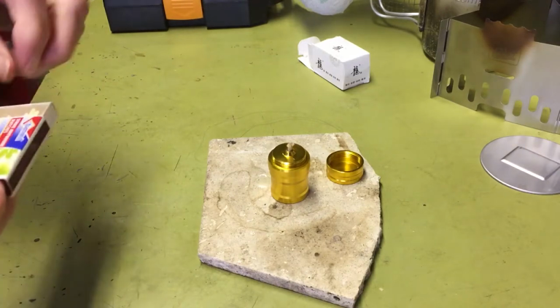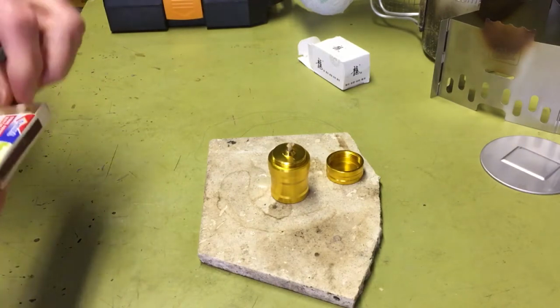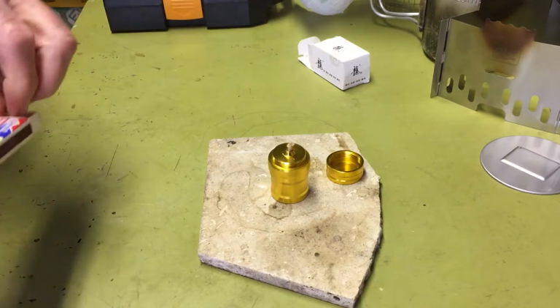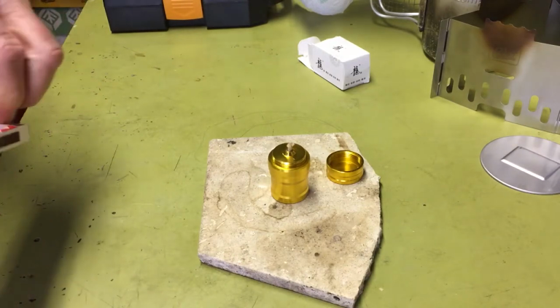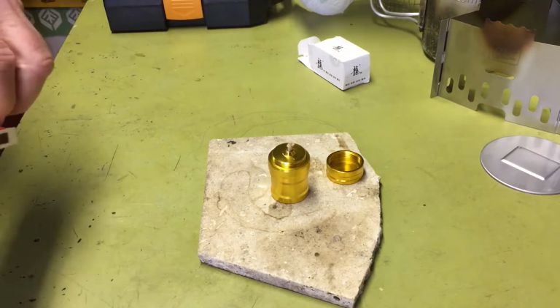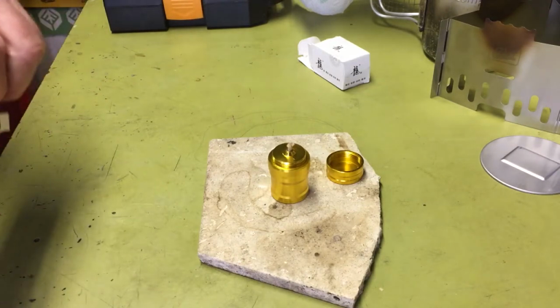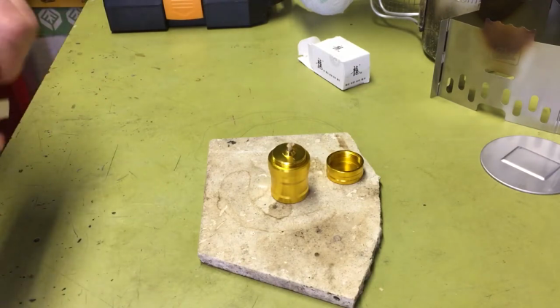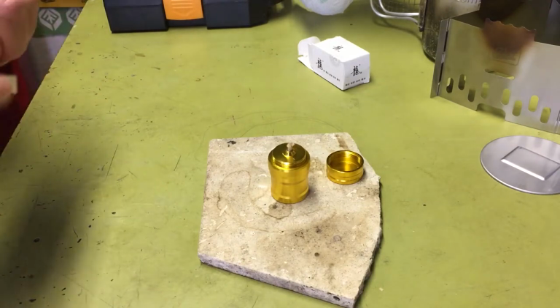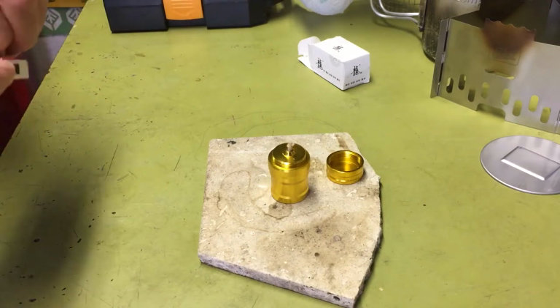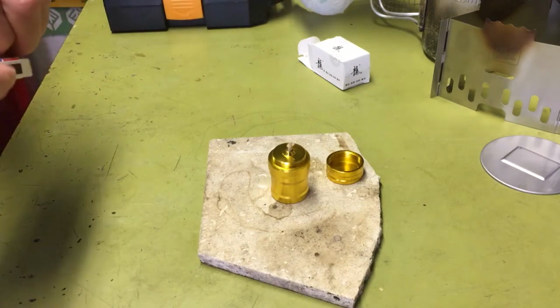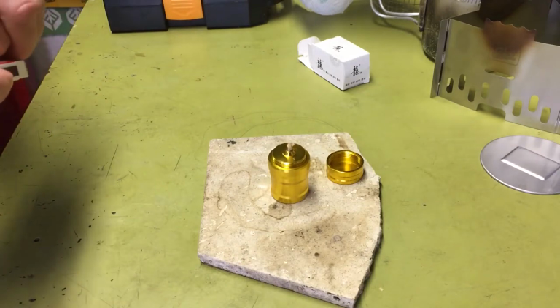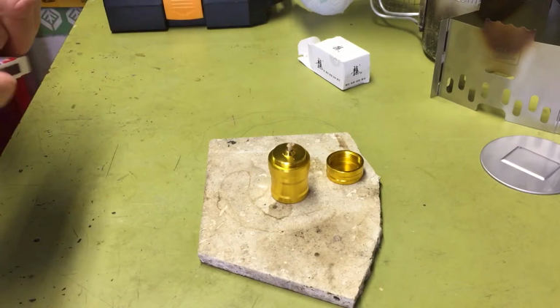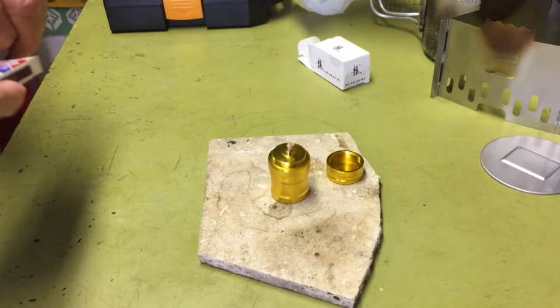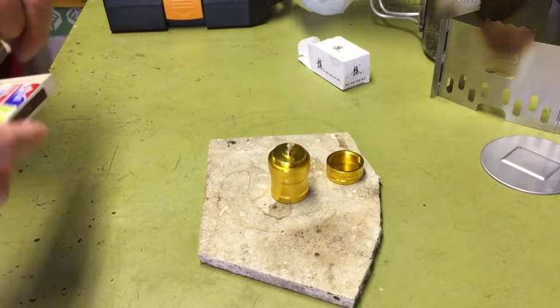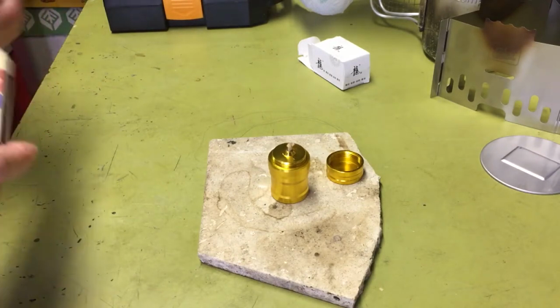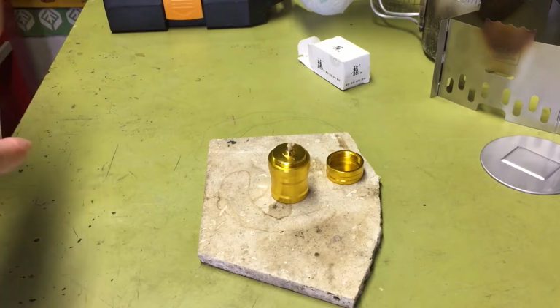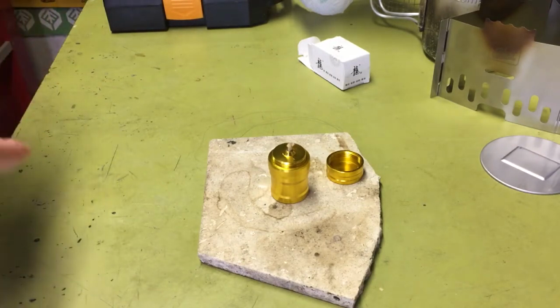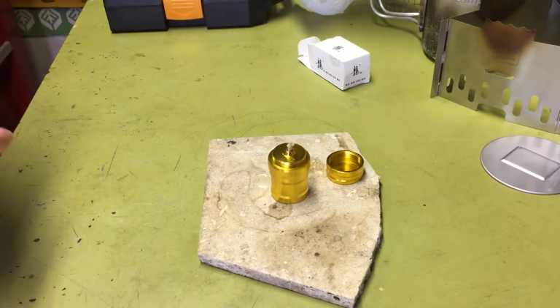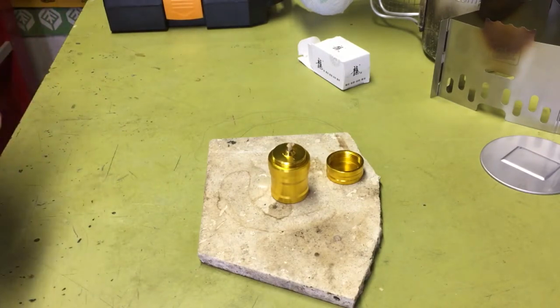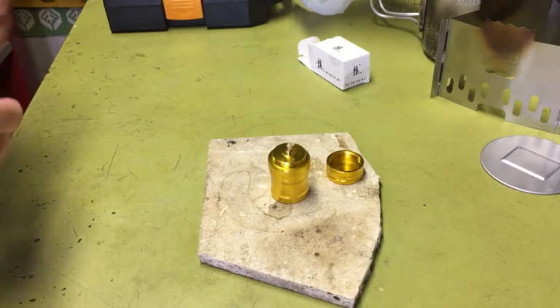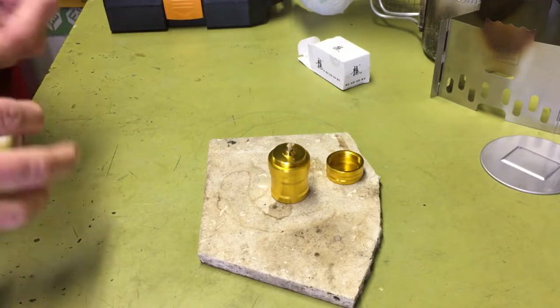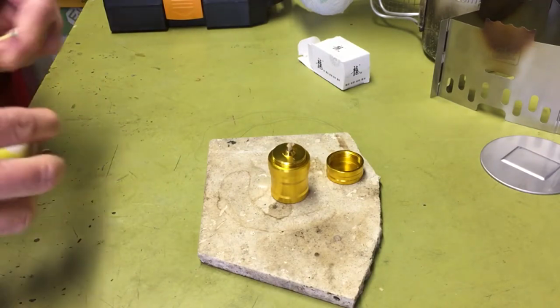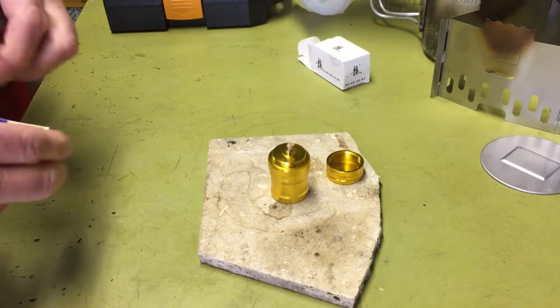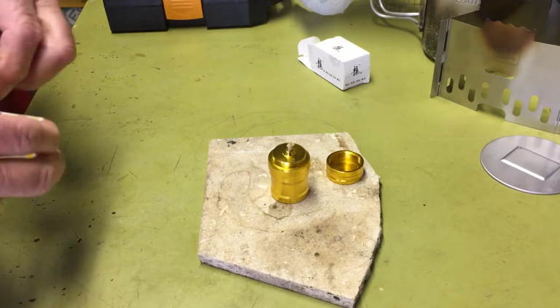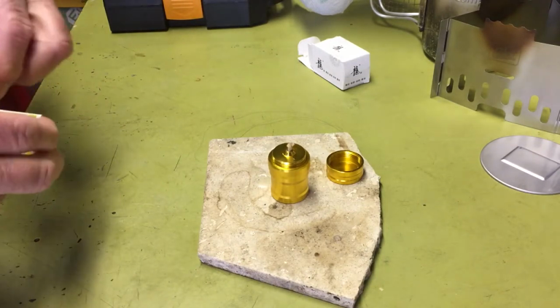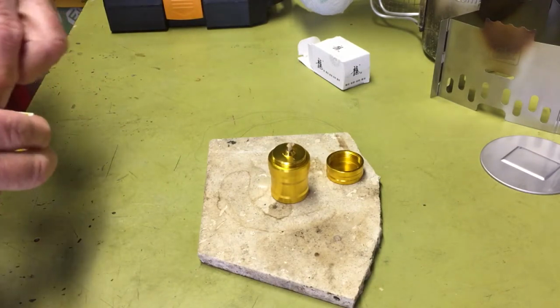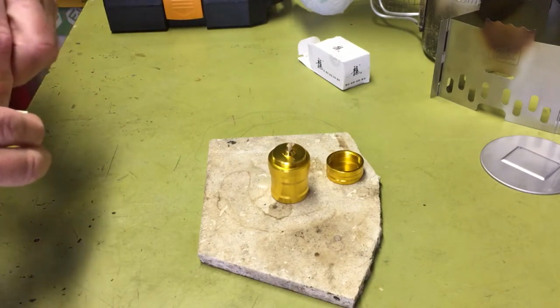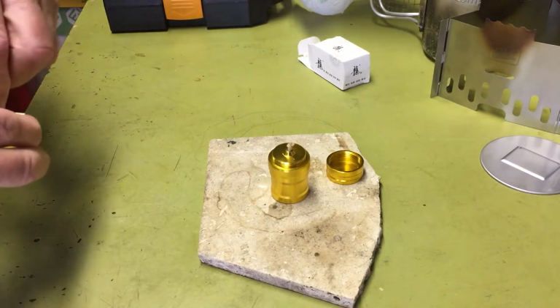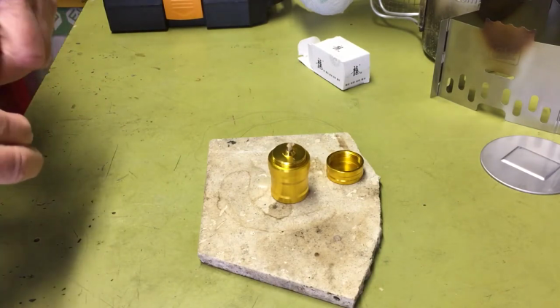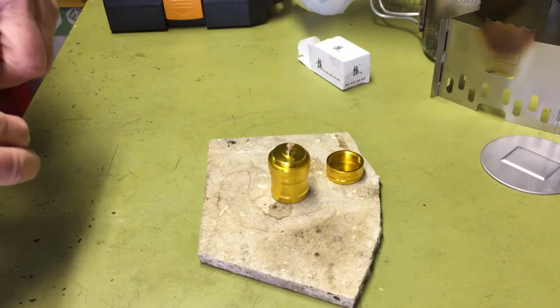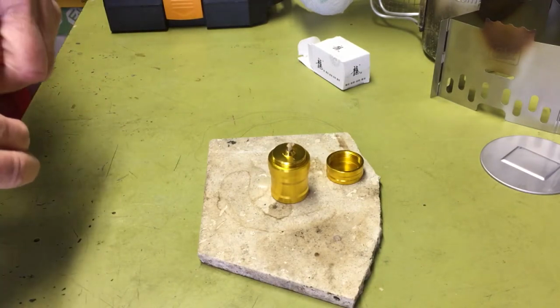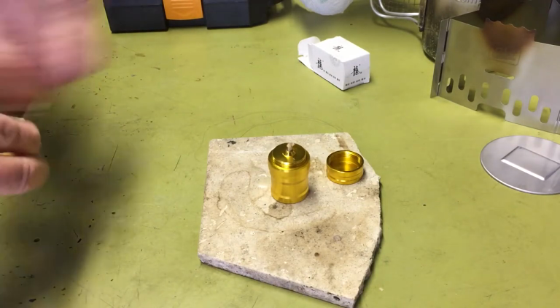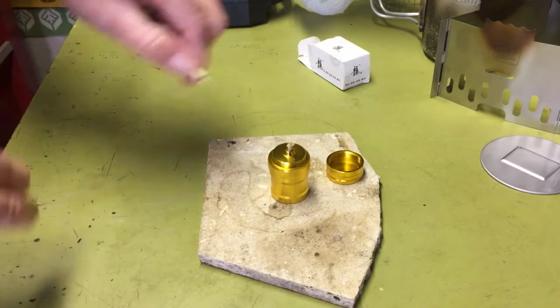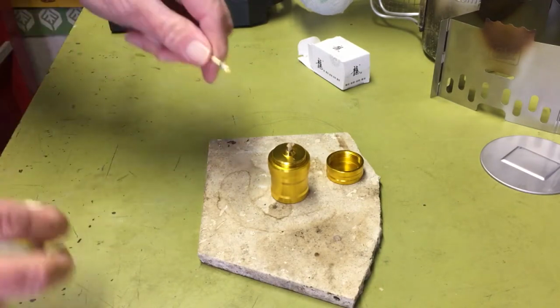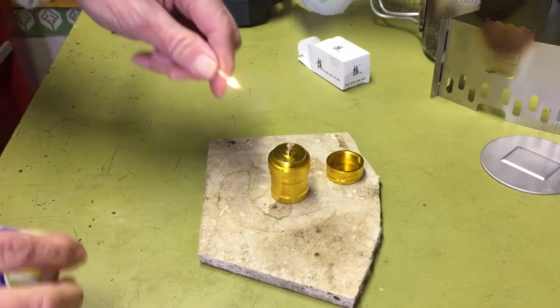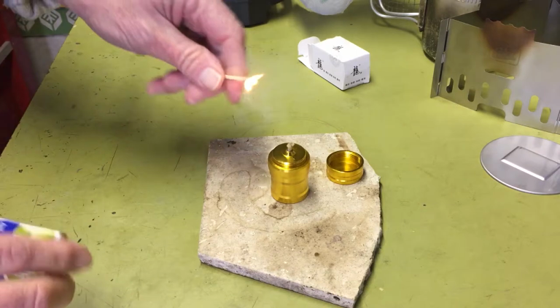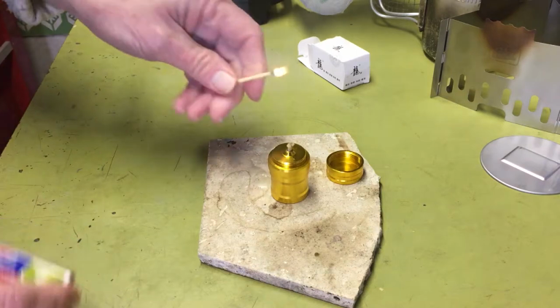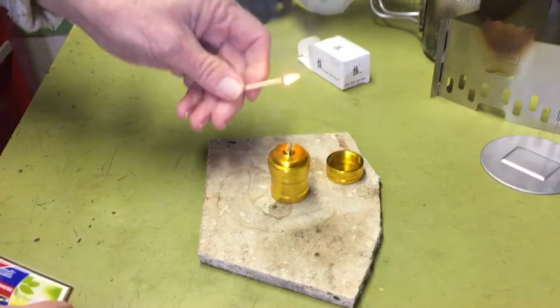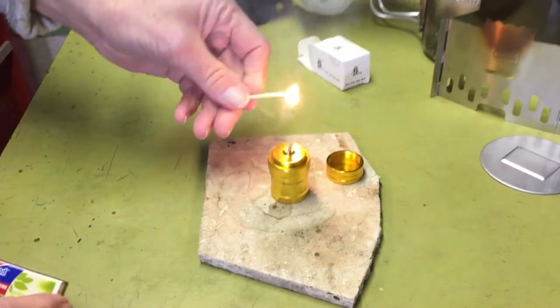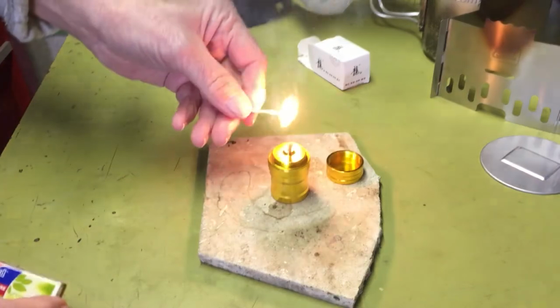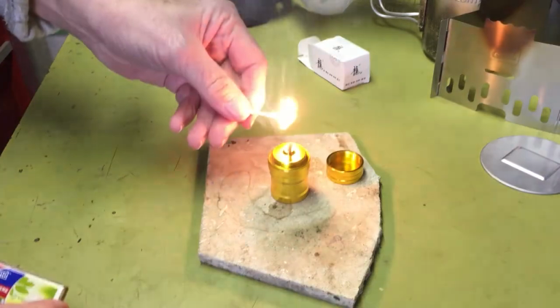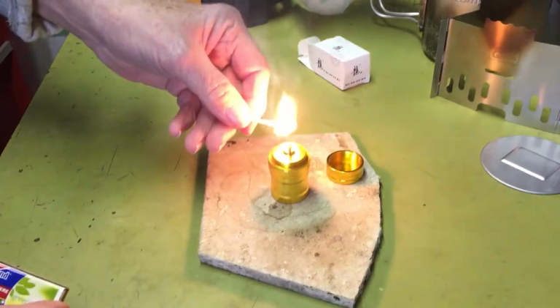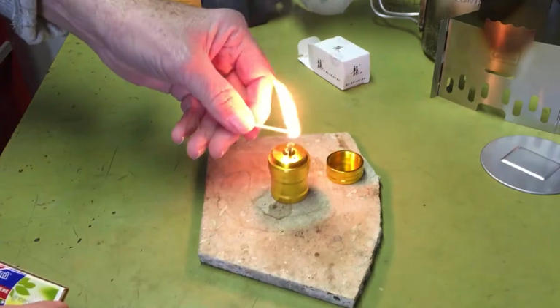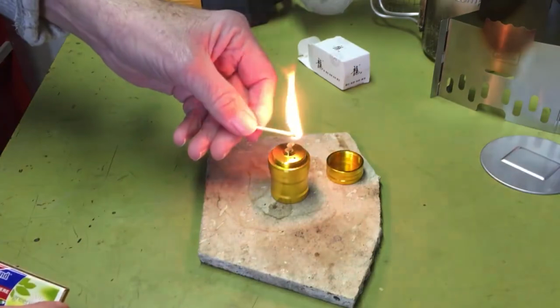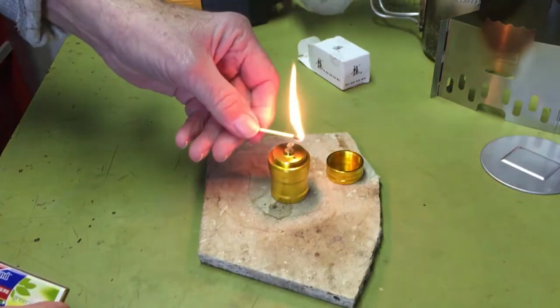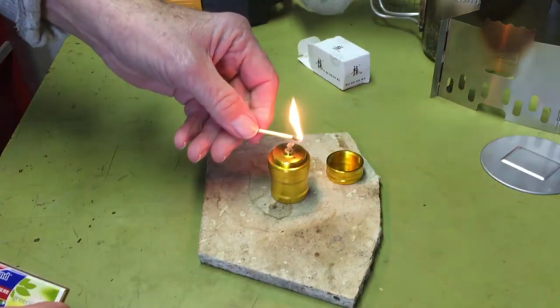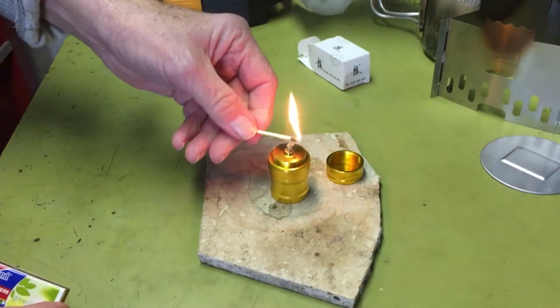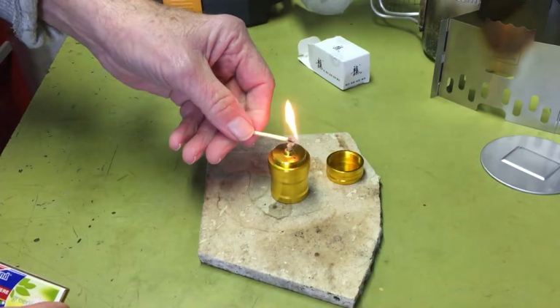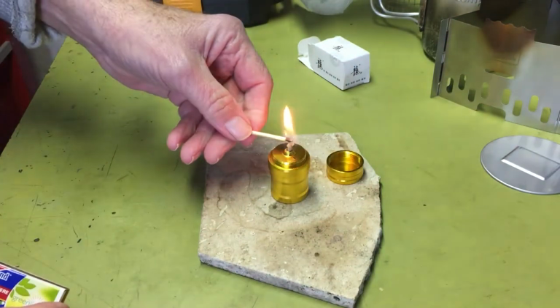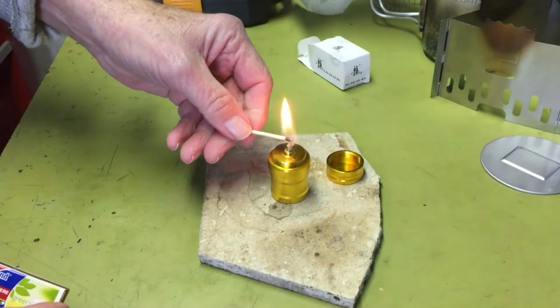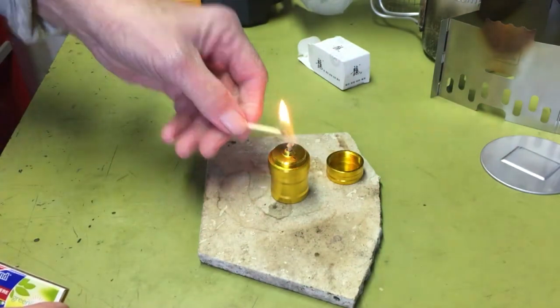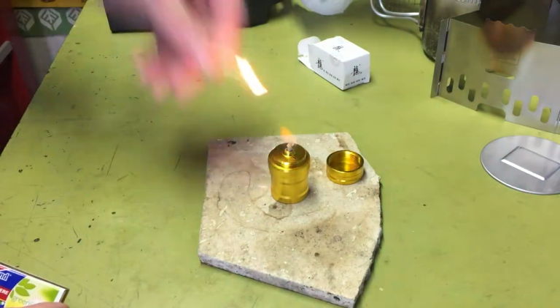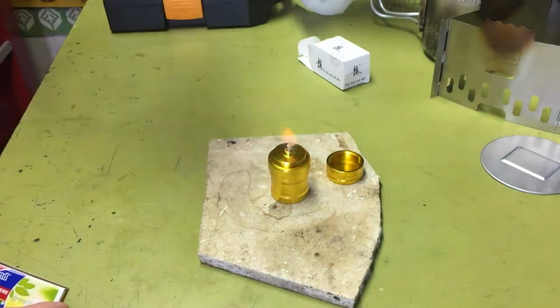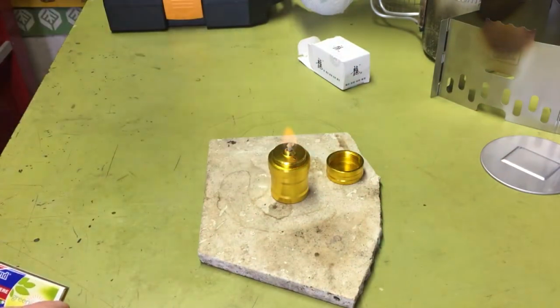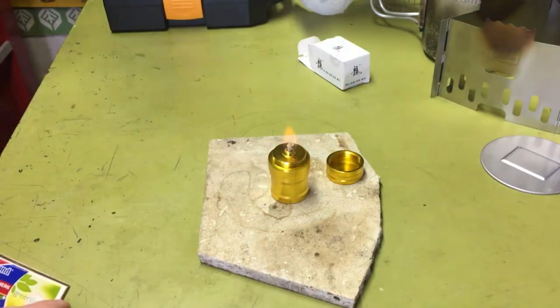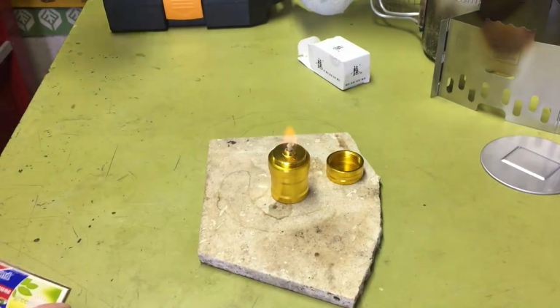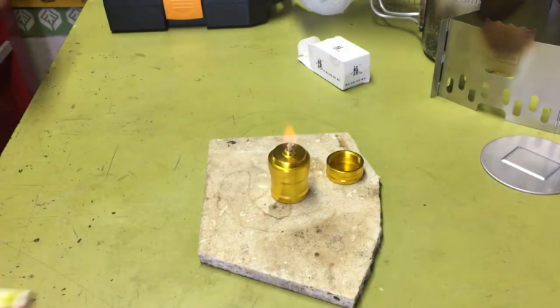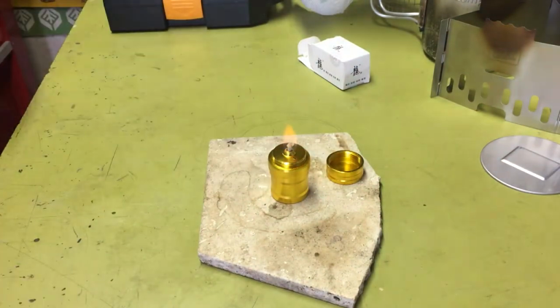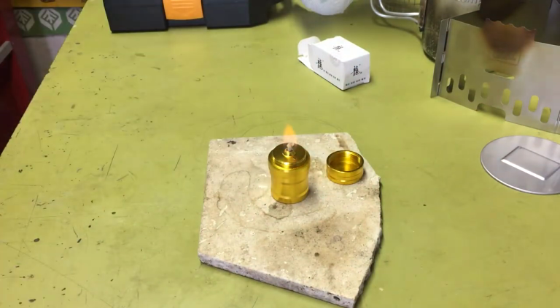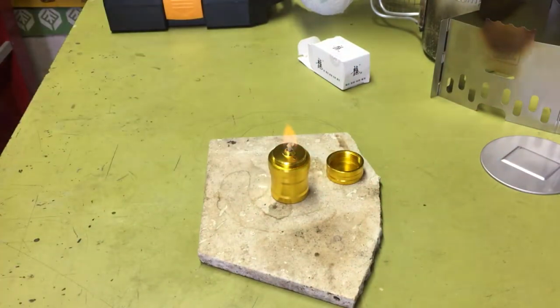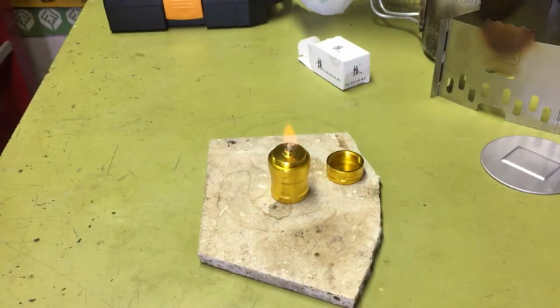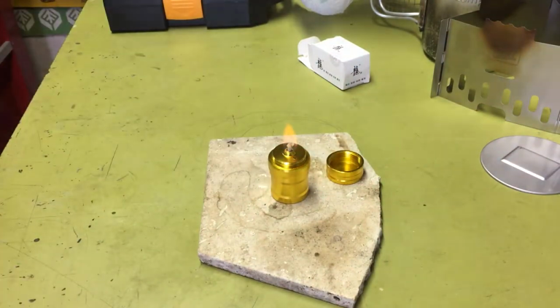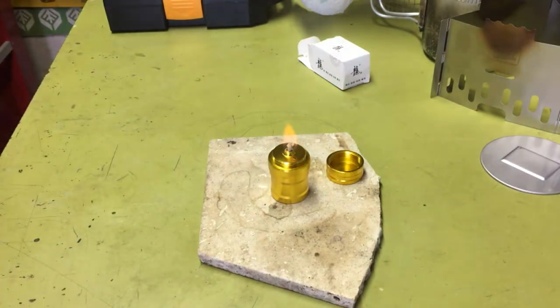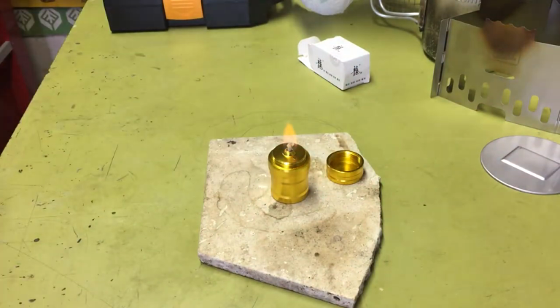Cook up a big pot of chili on this. Yeah, it lit right off.